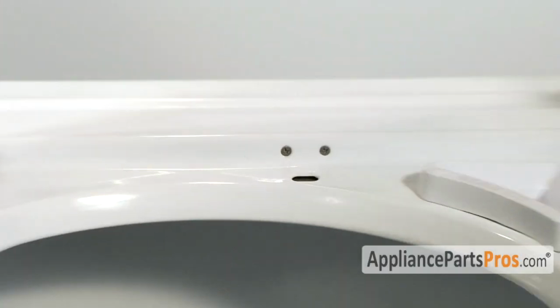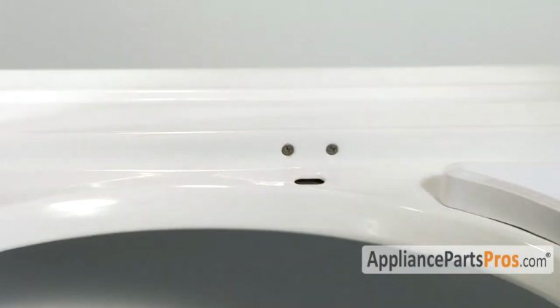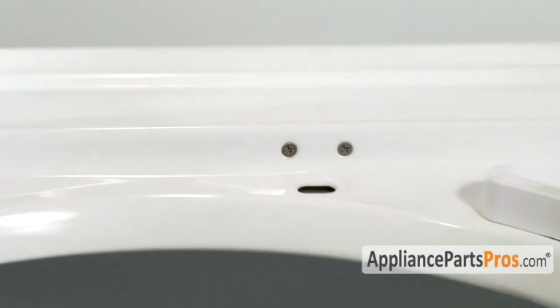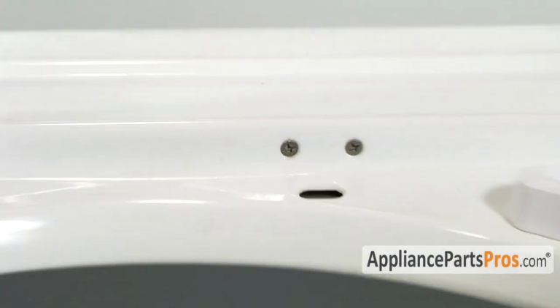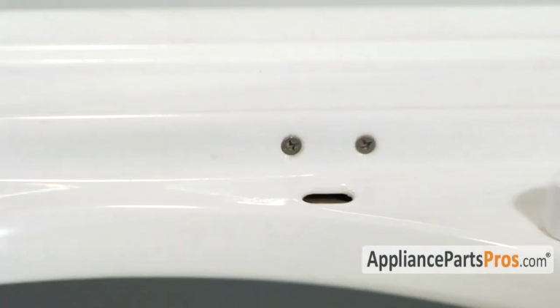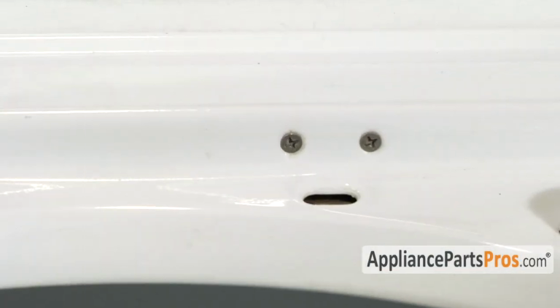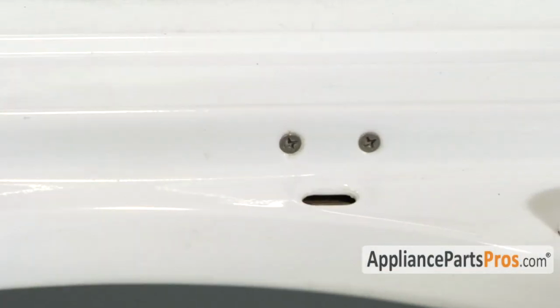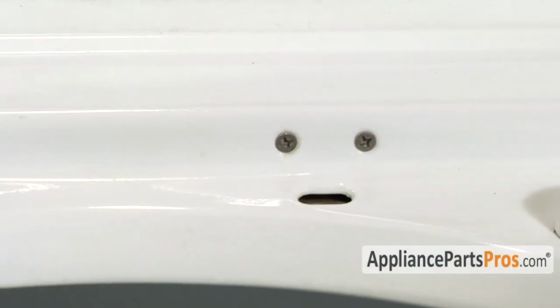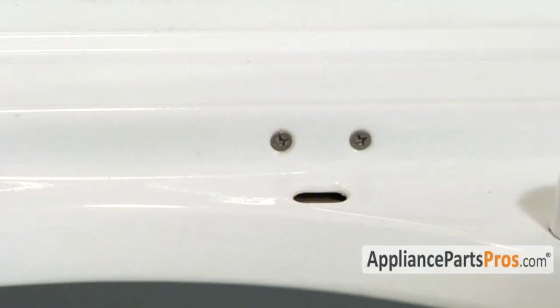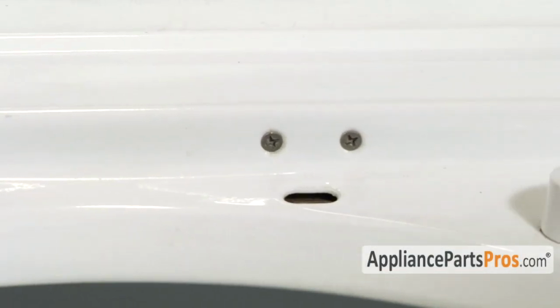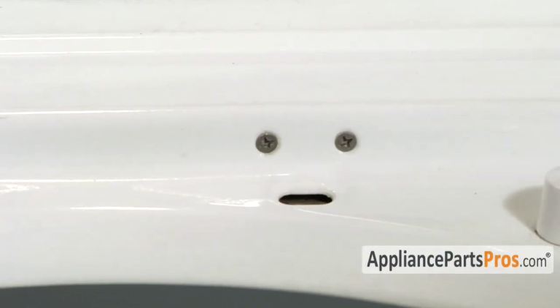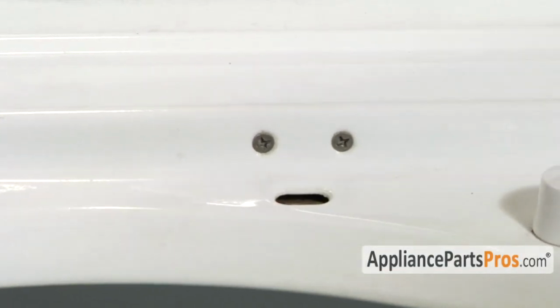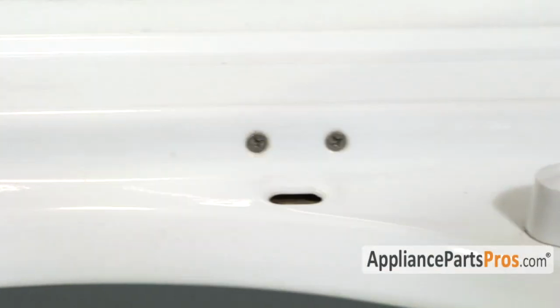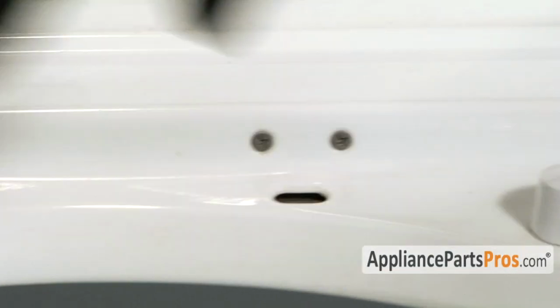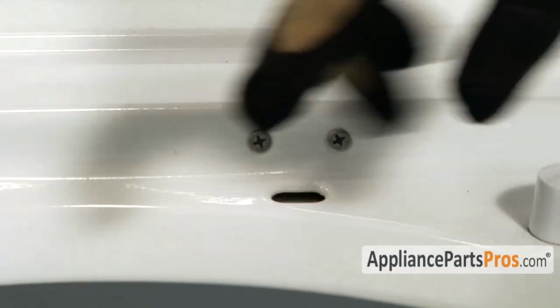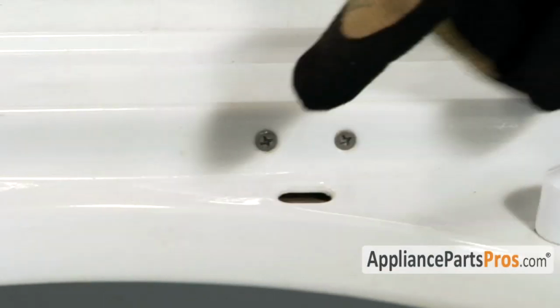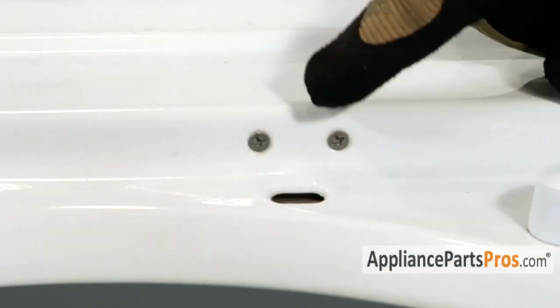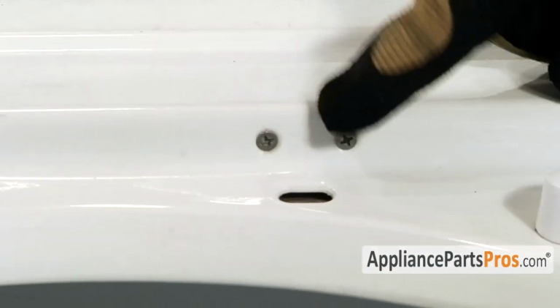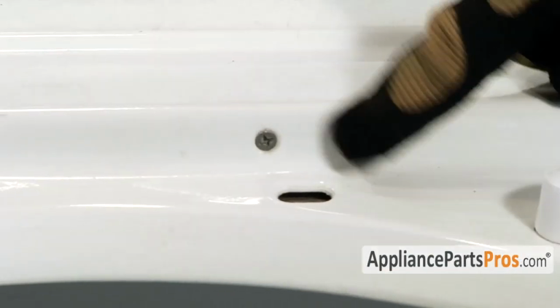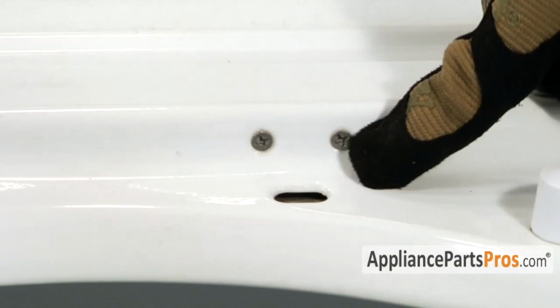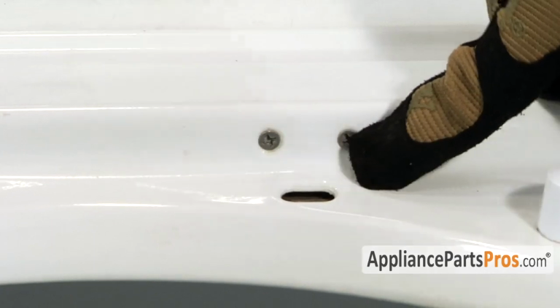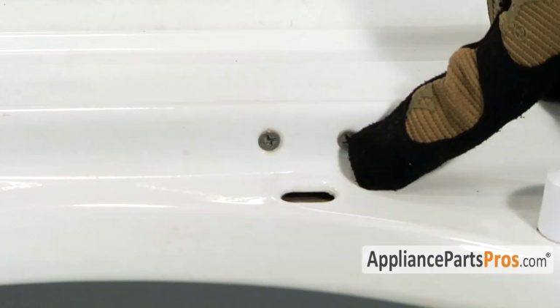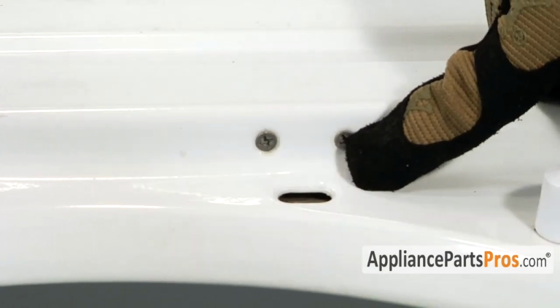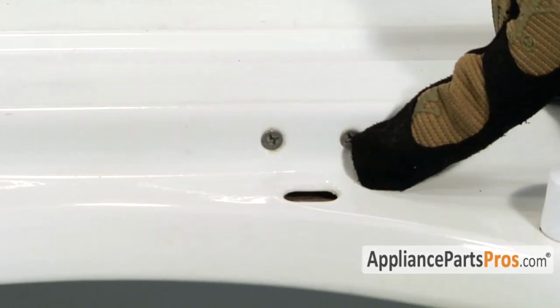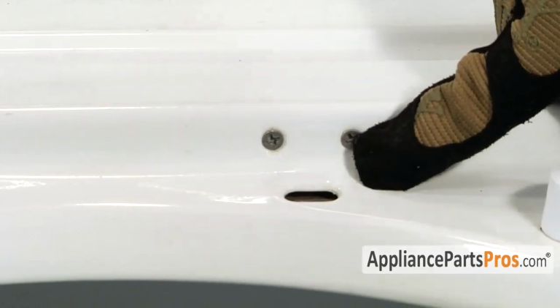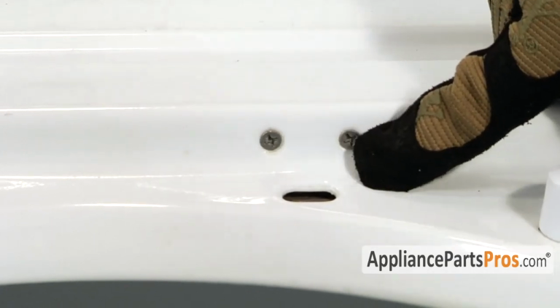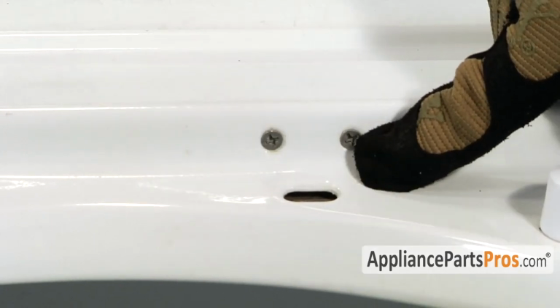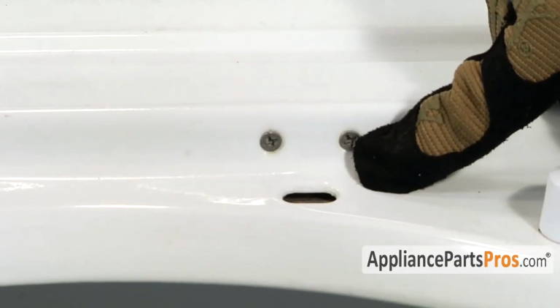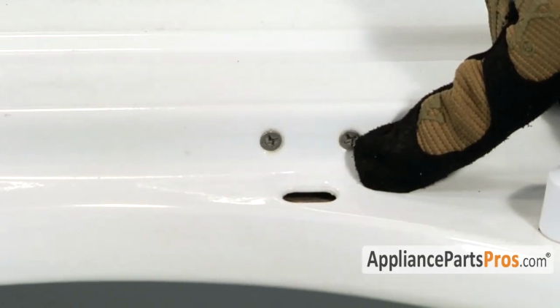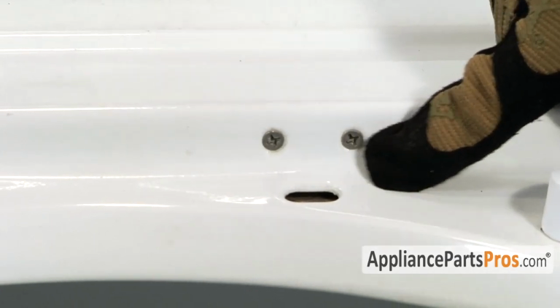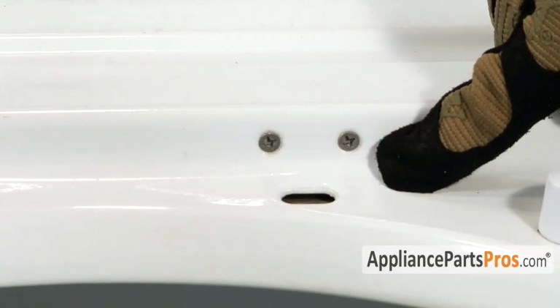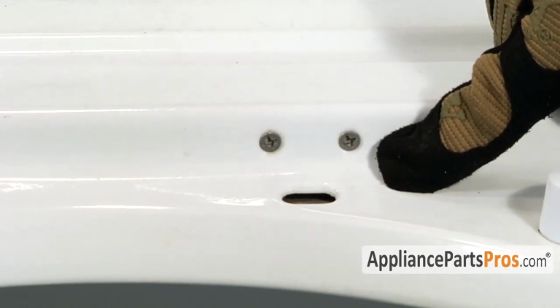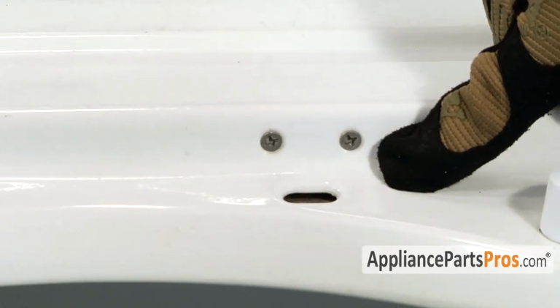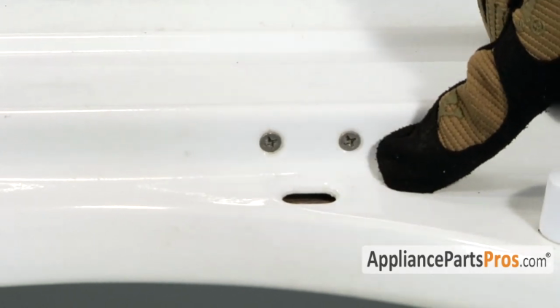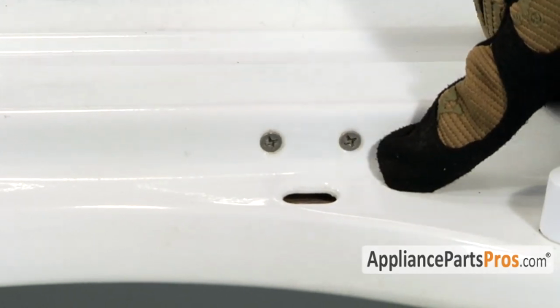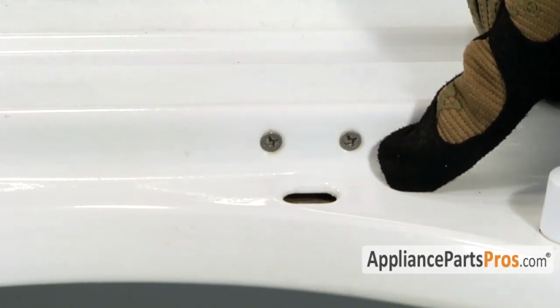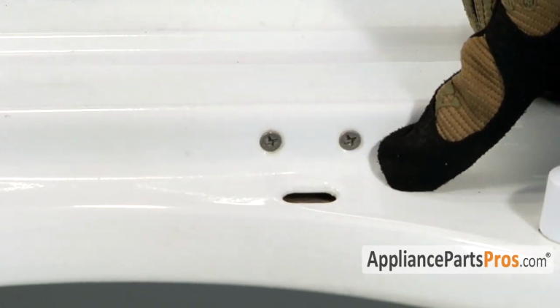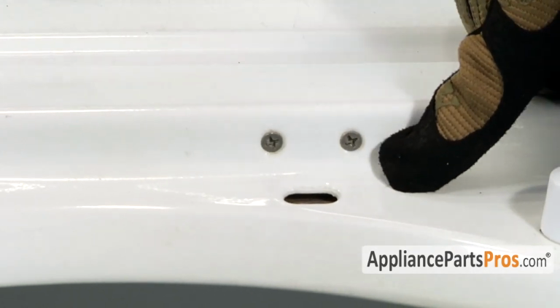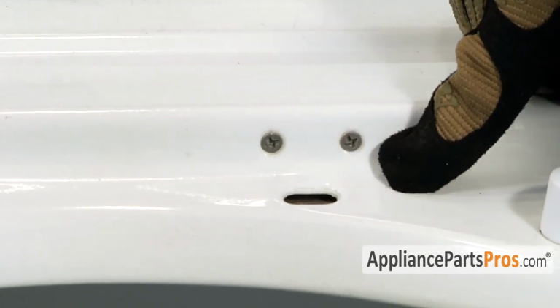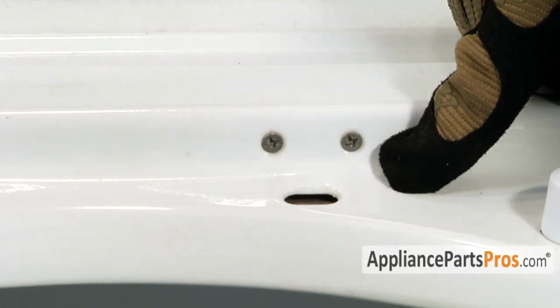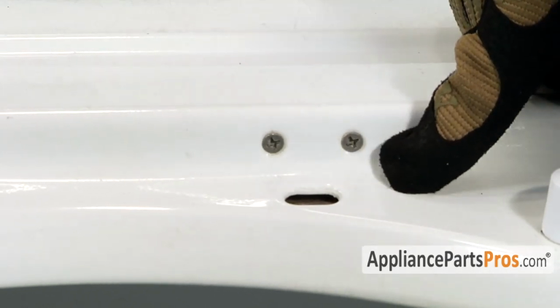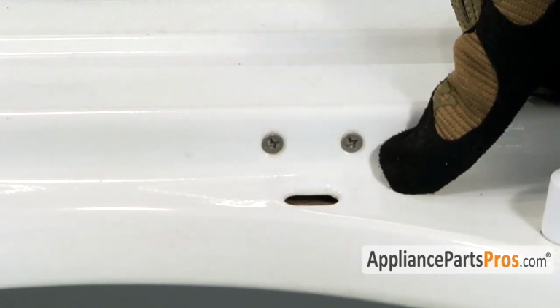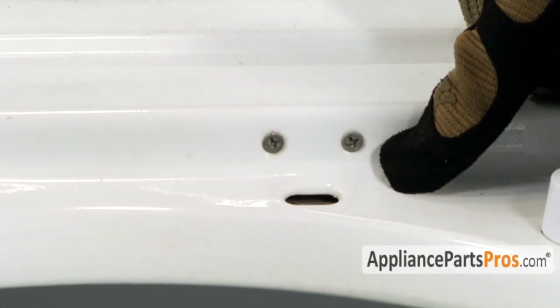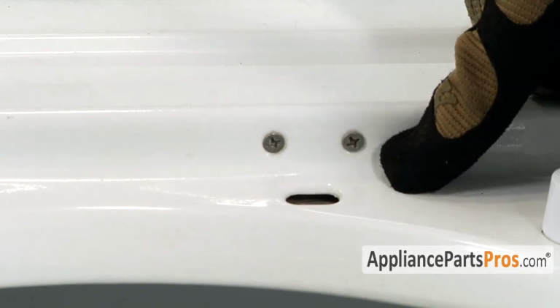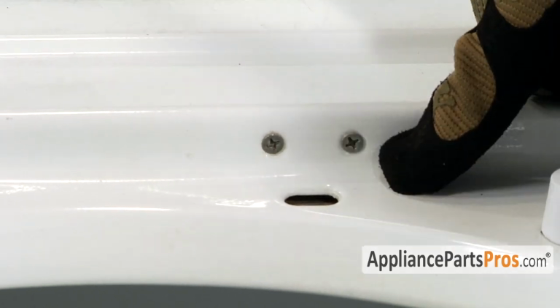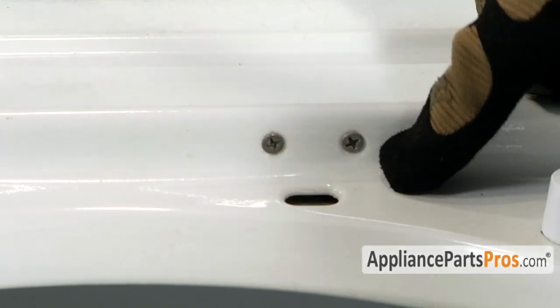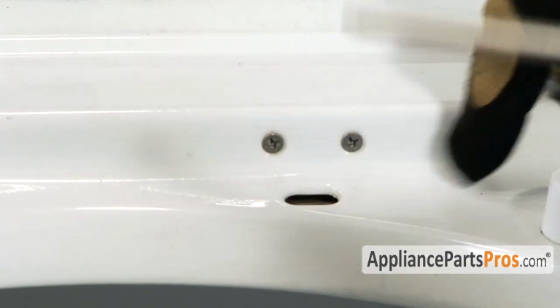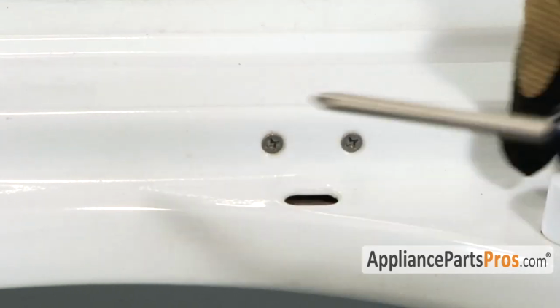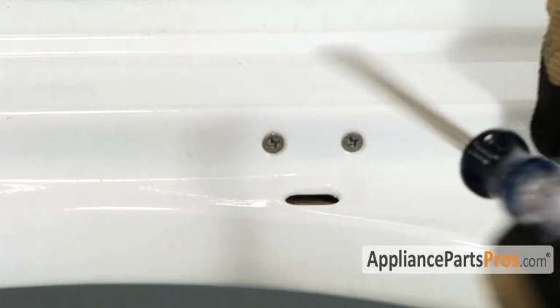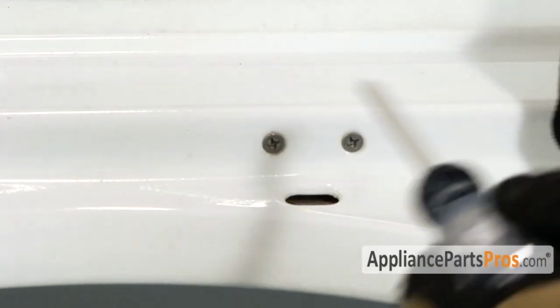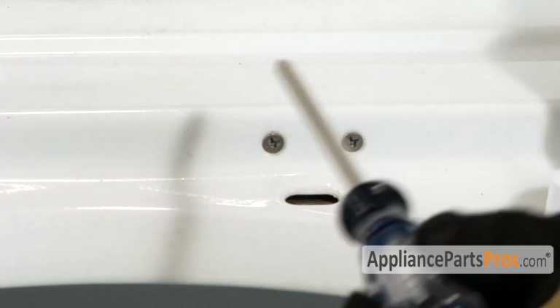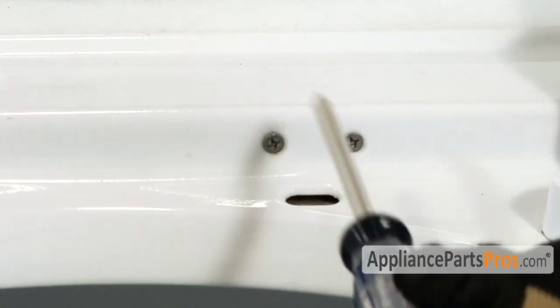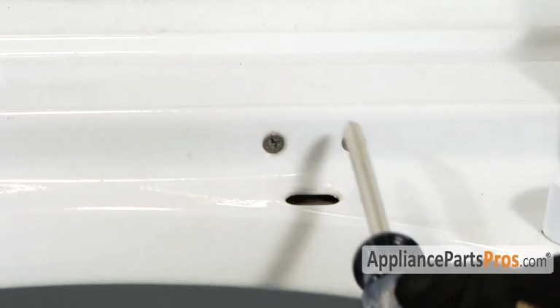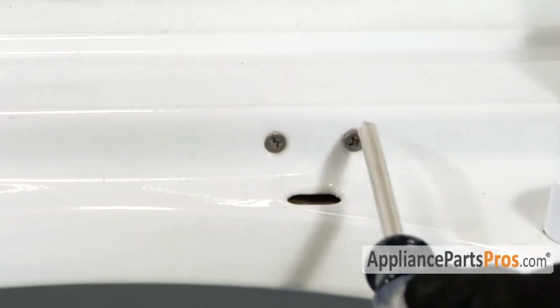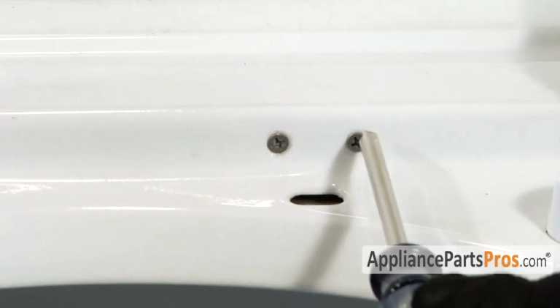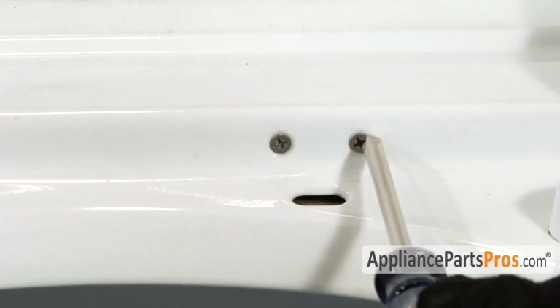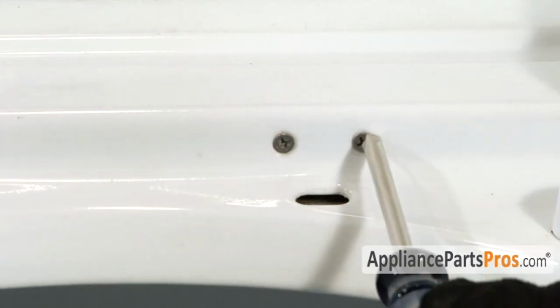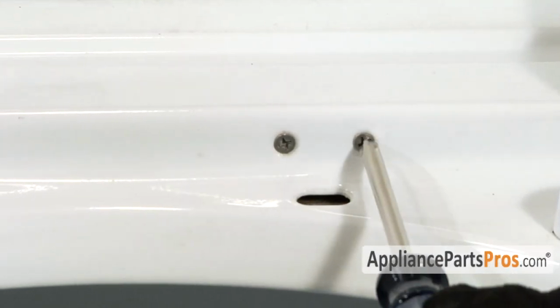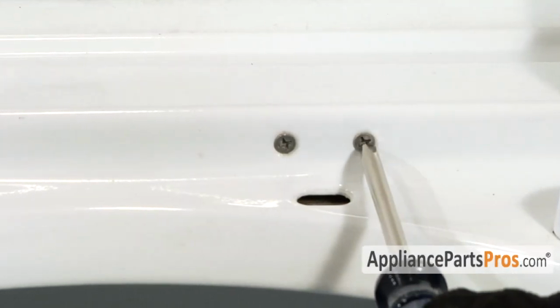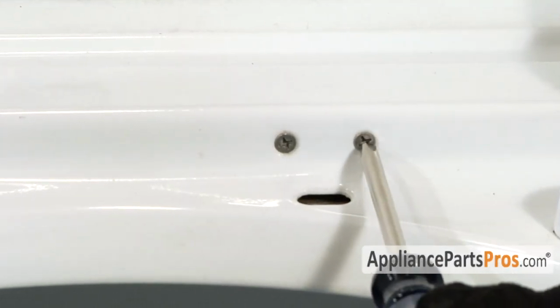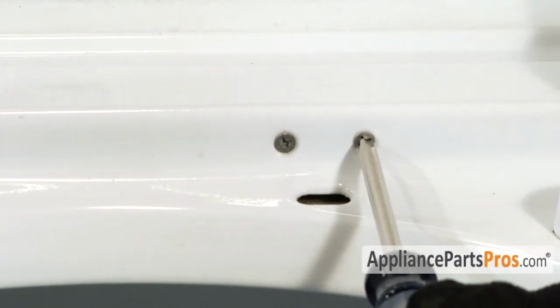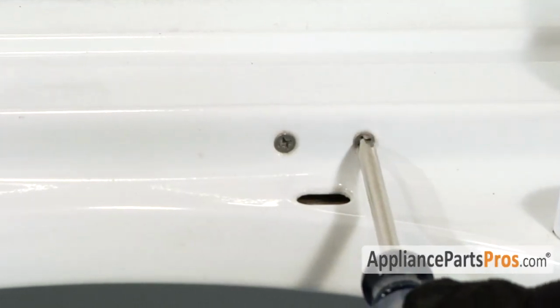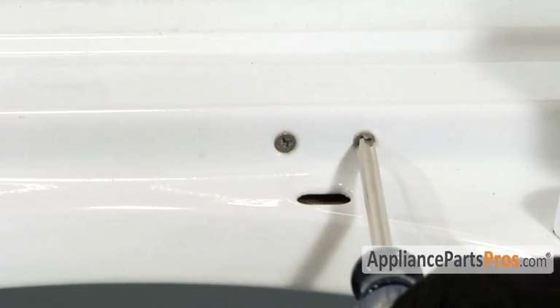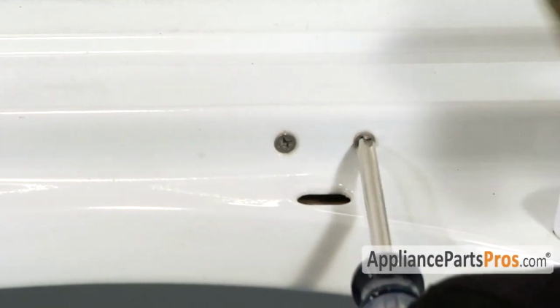Underneath the lid is where the switch is actually mounted, held in by two Phillips screws. Go ahead and remove those.